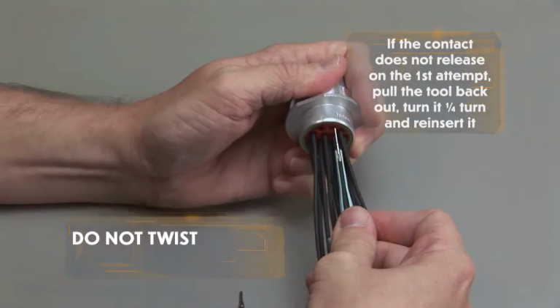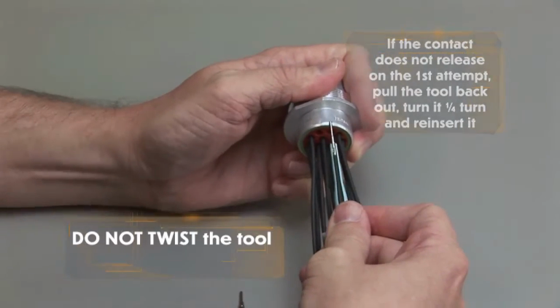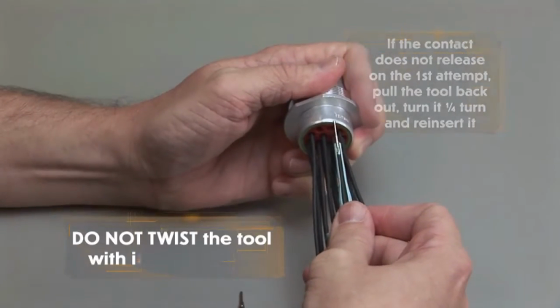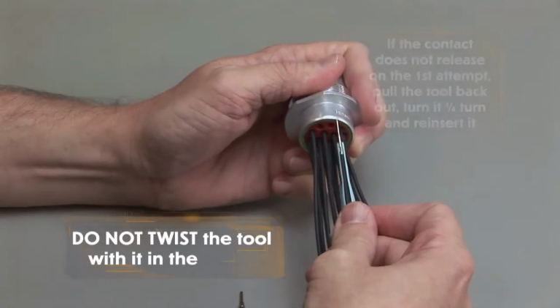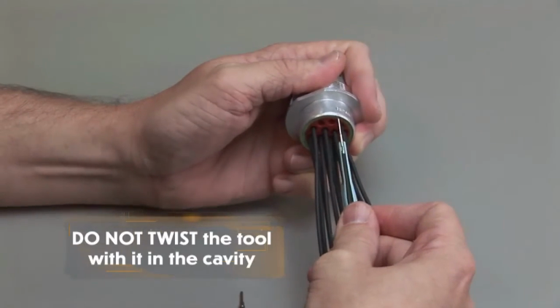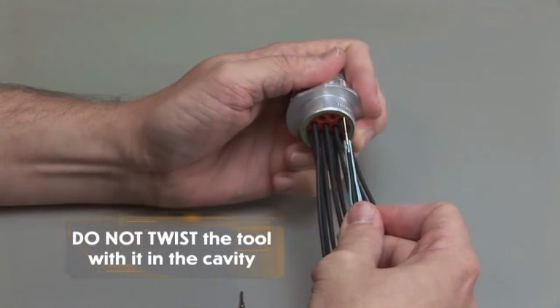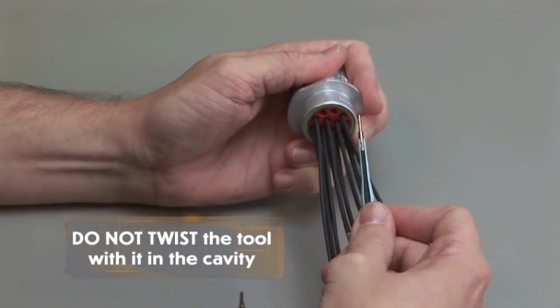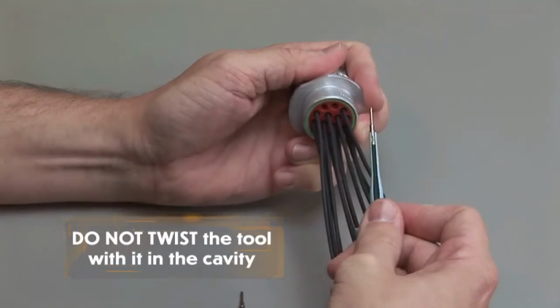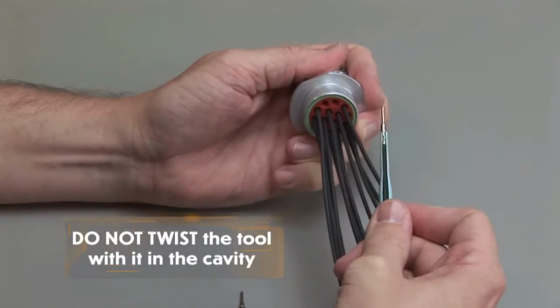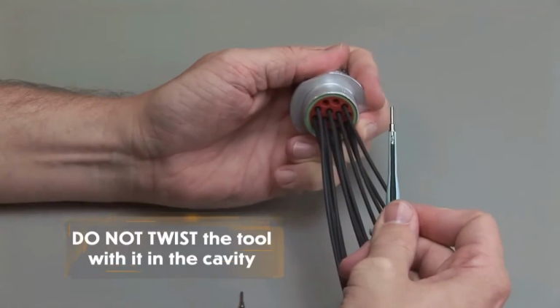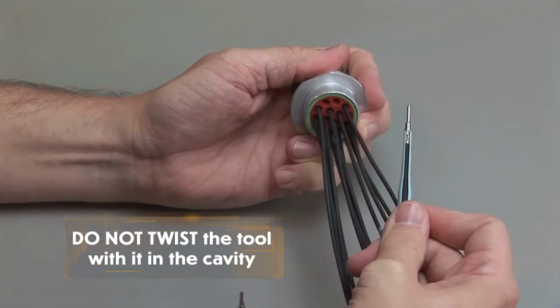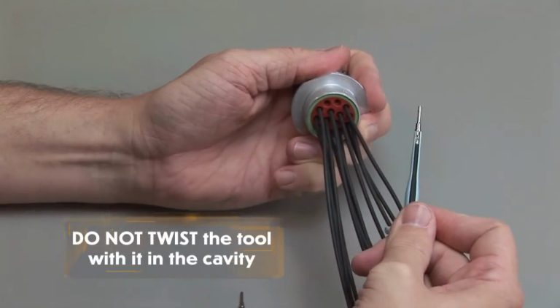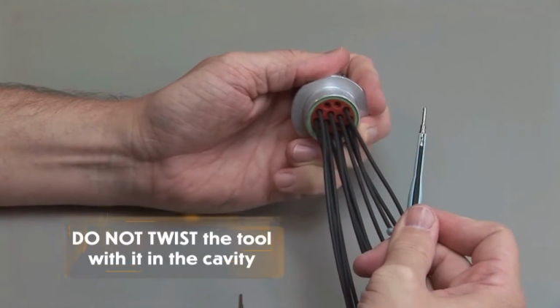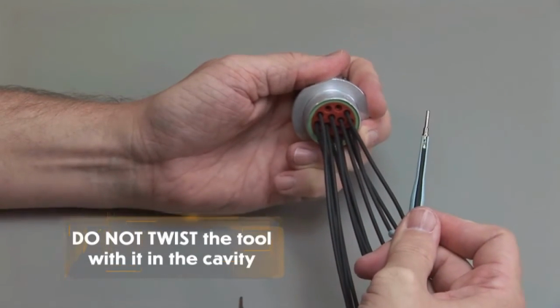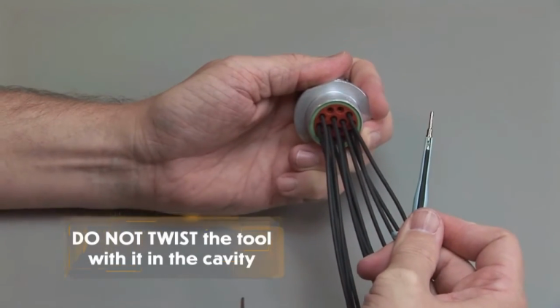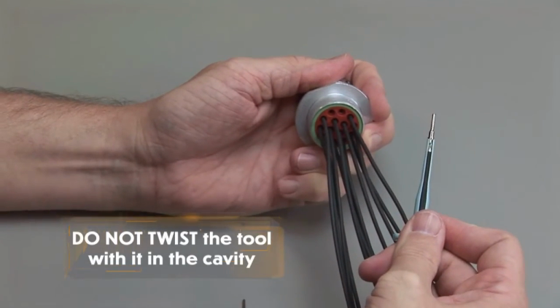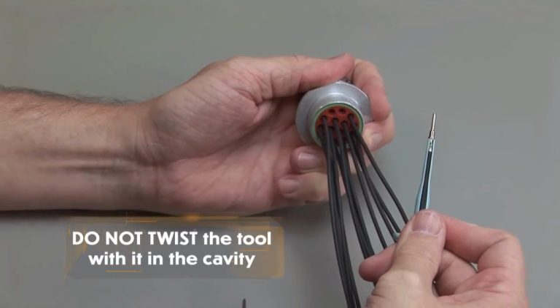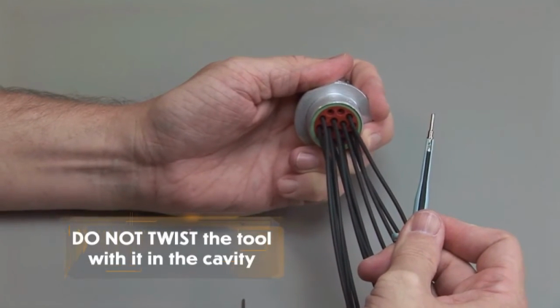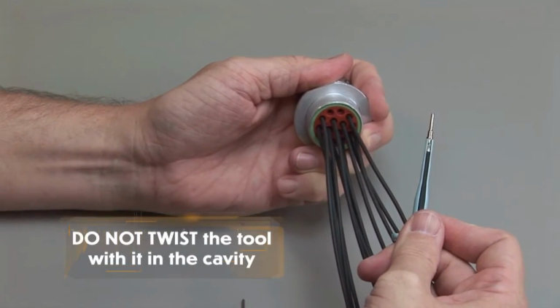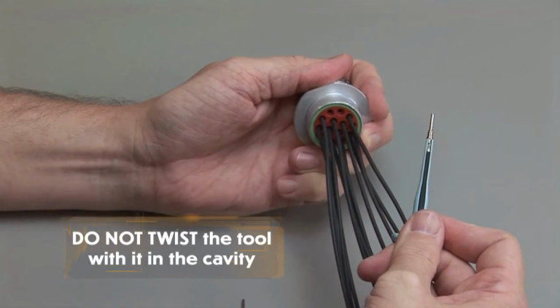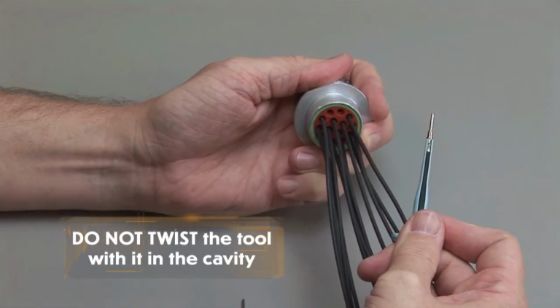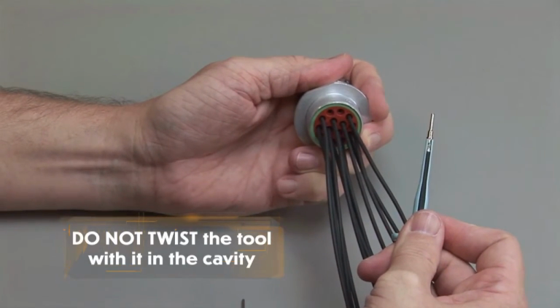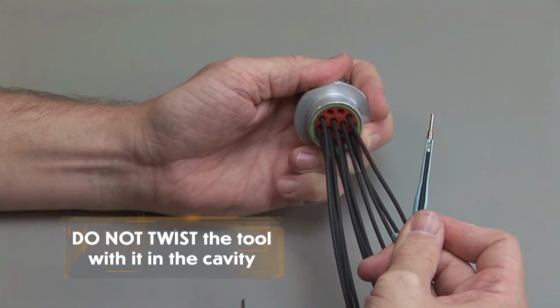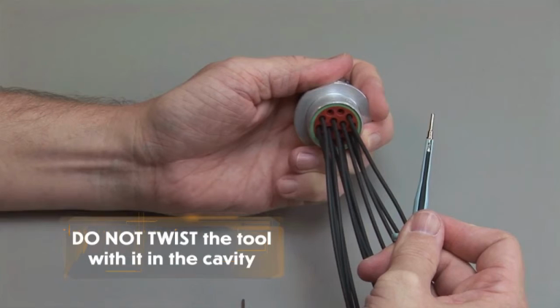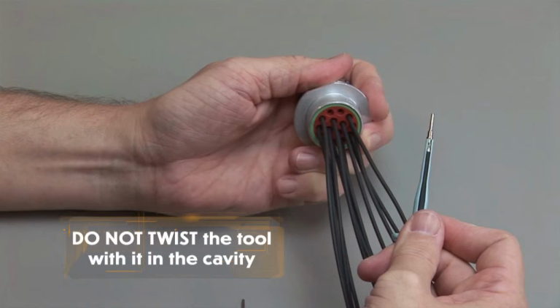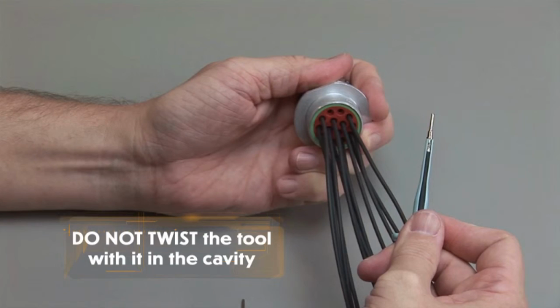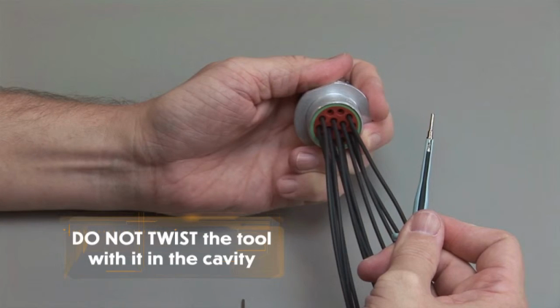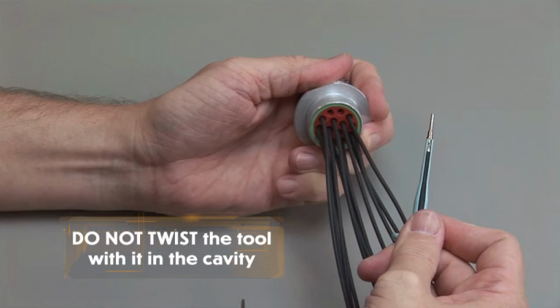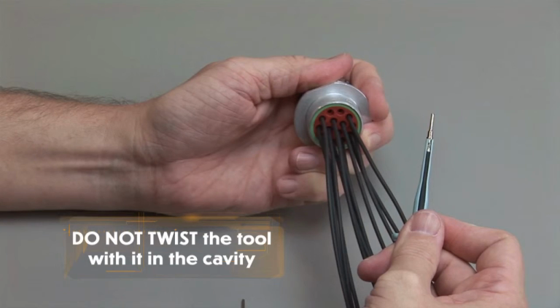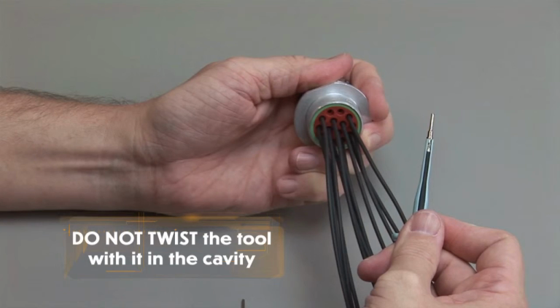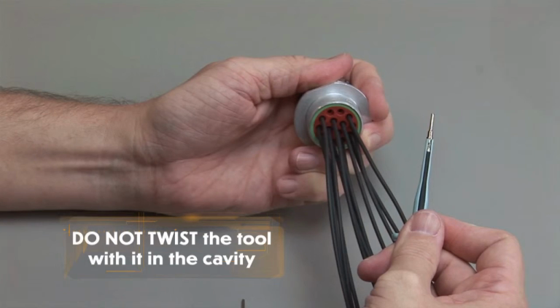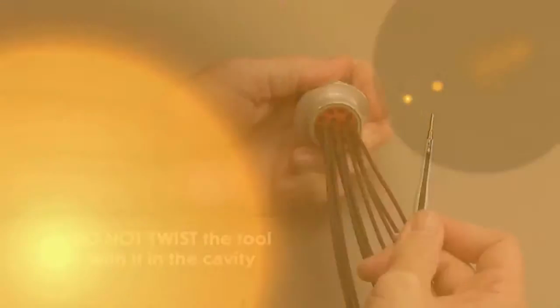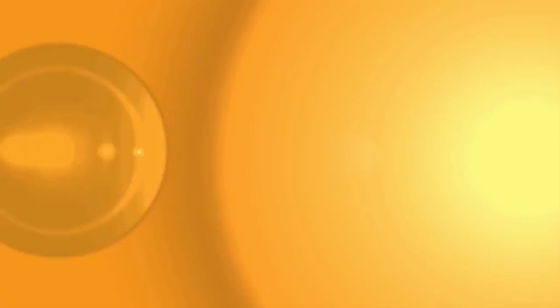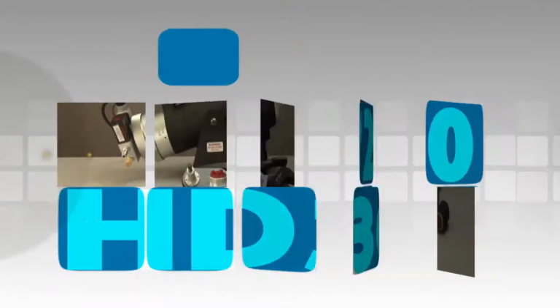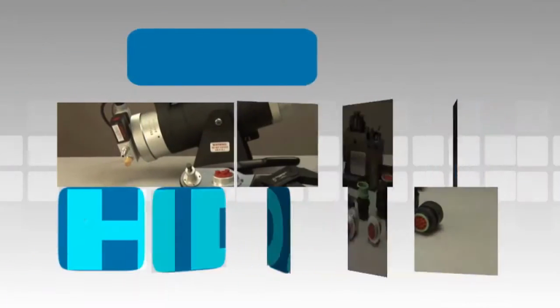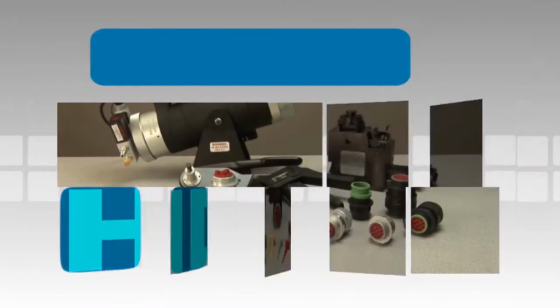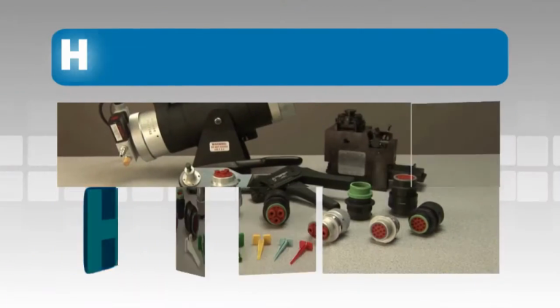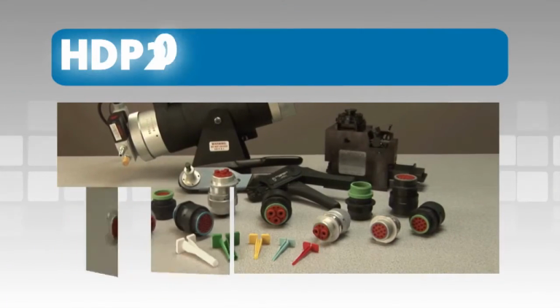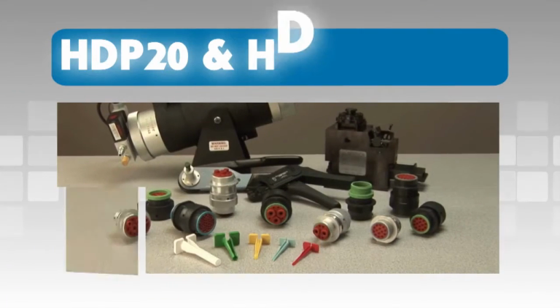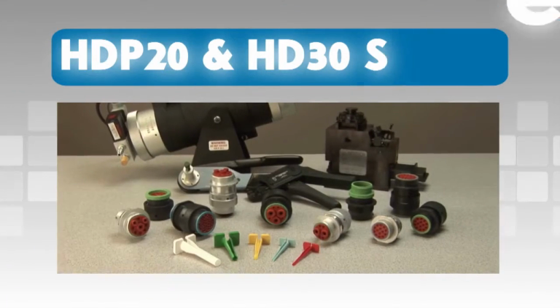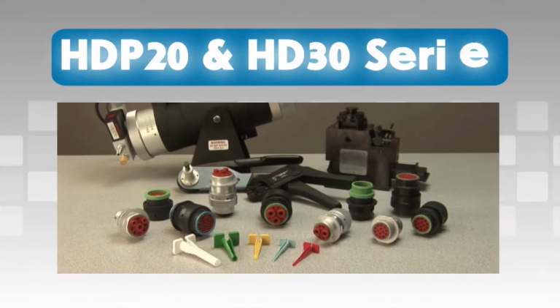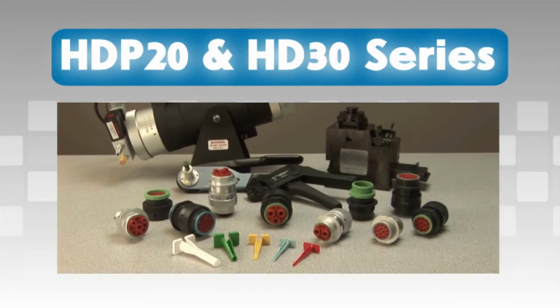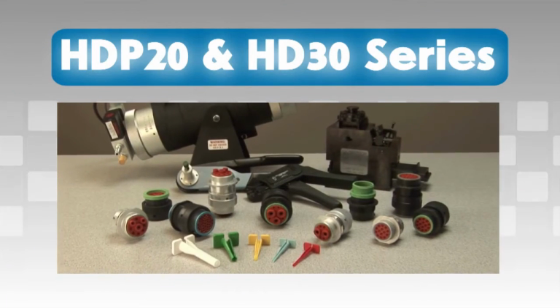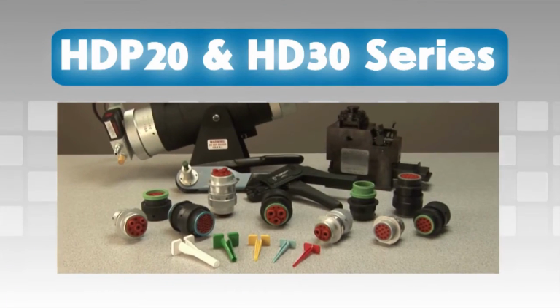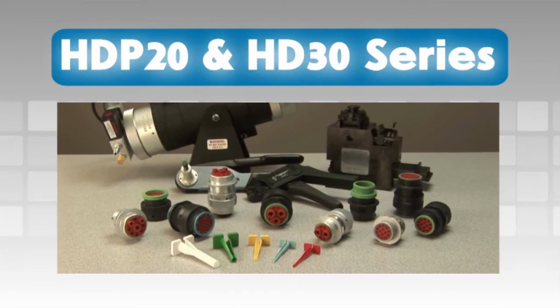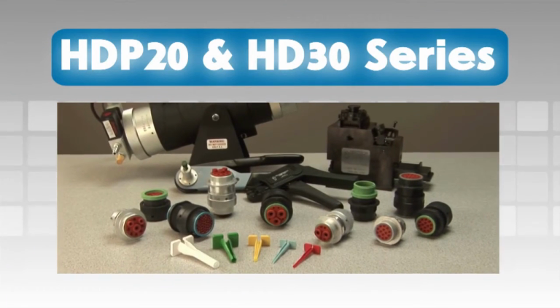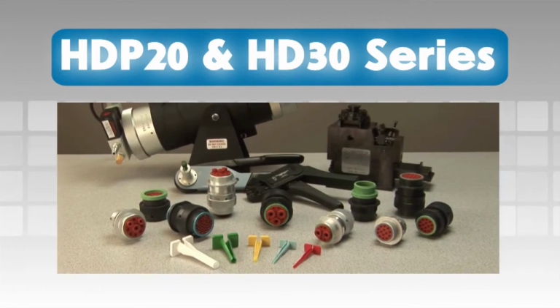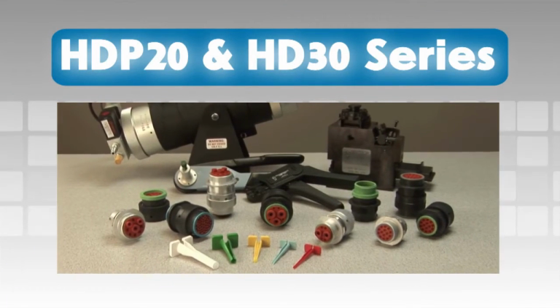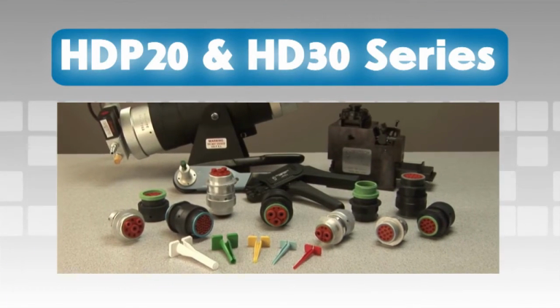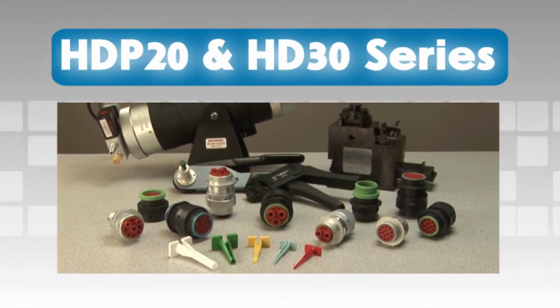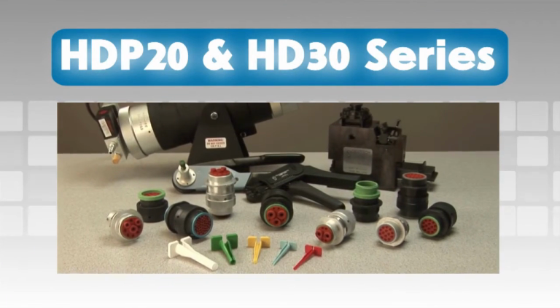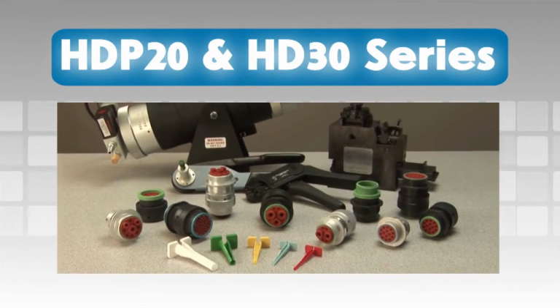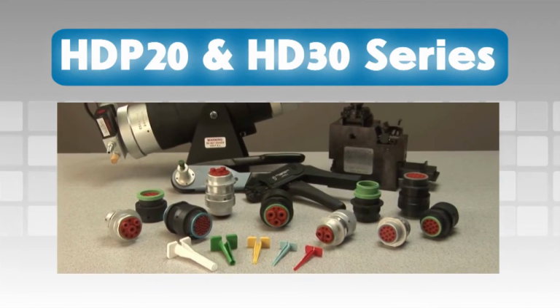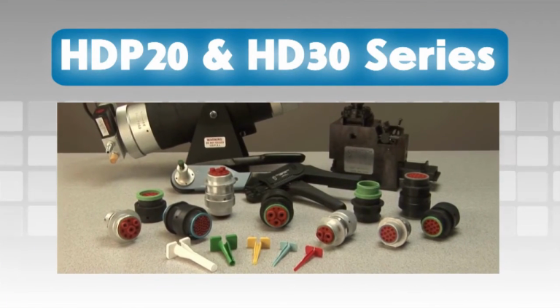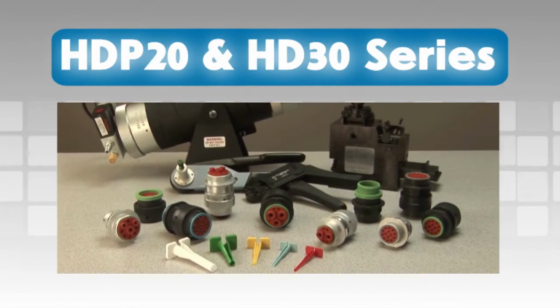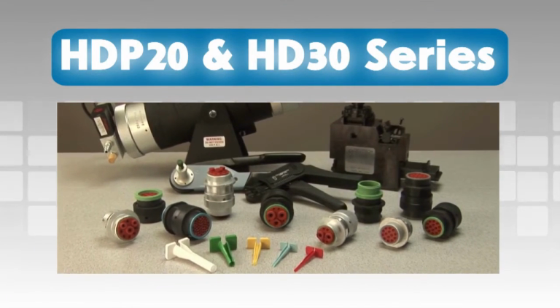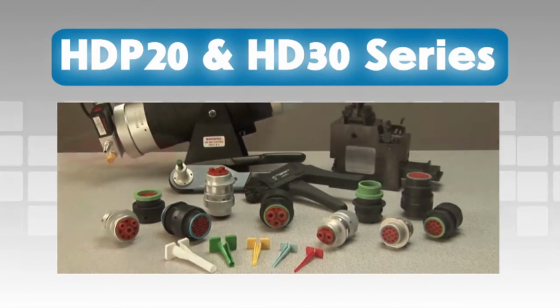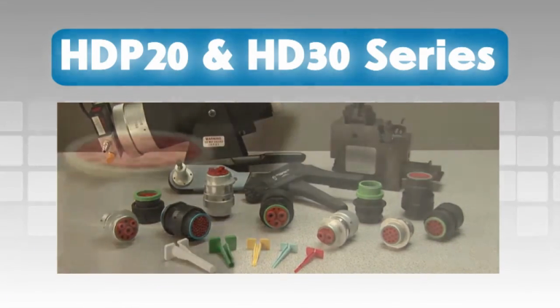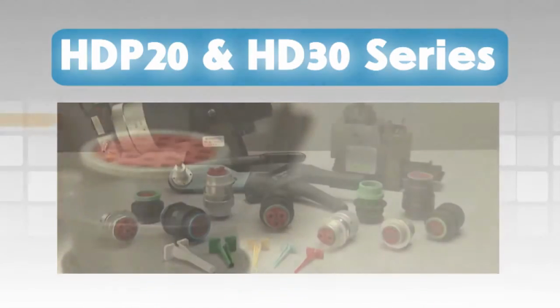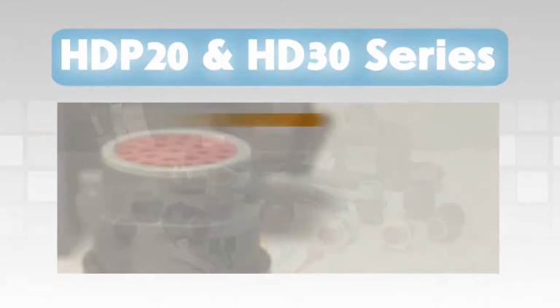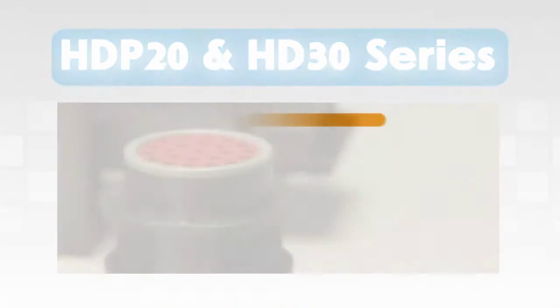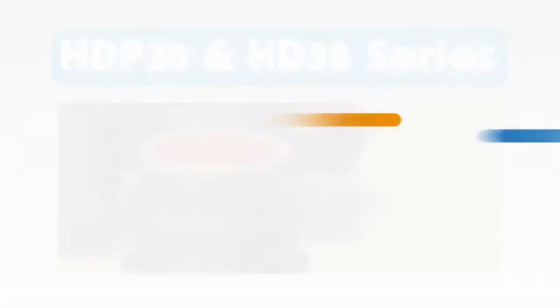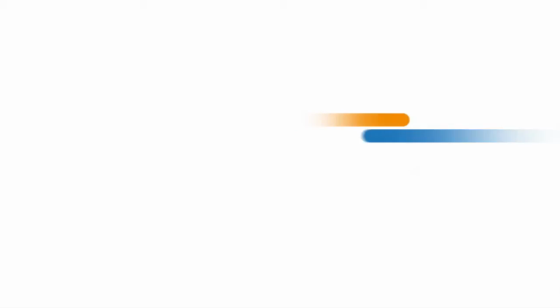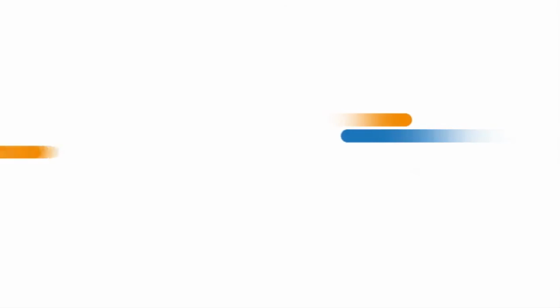Do not twist the tool while it is in the cavity.